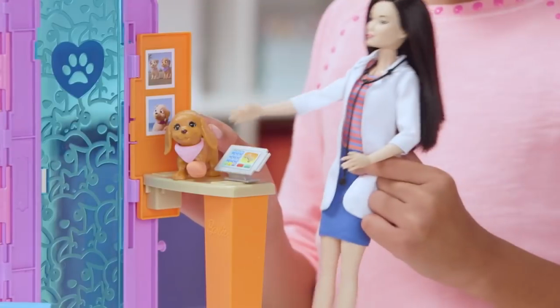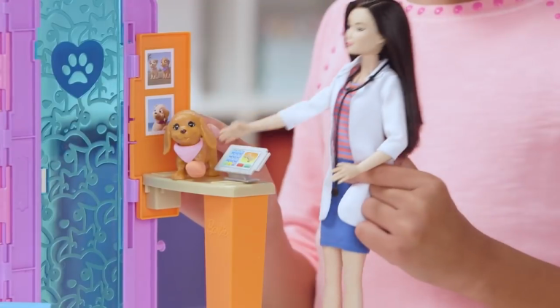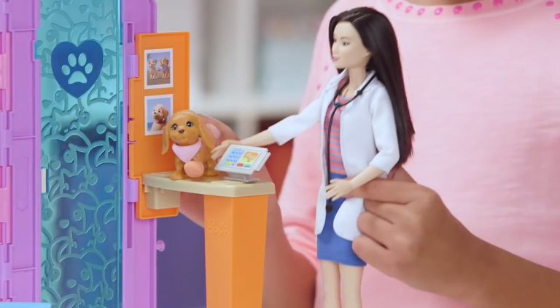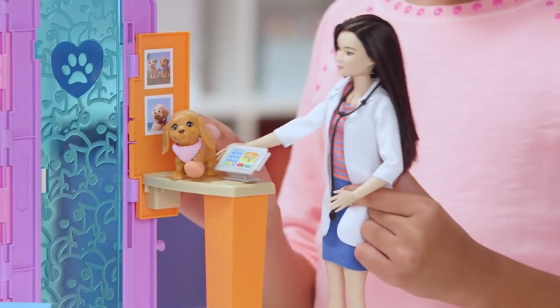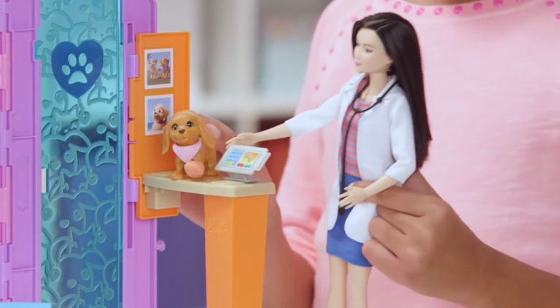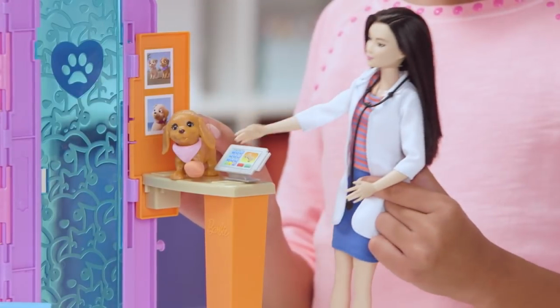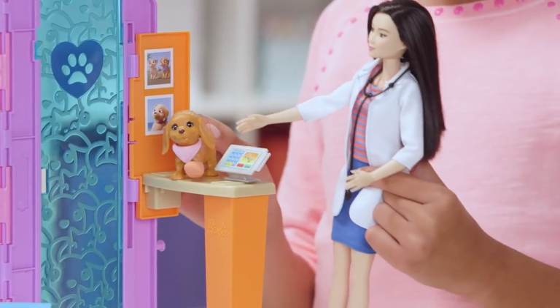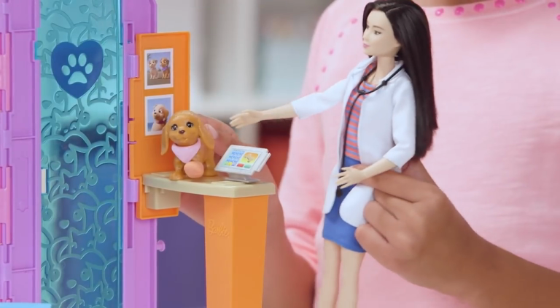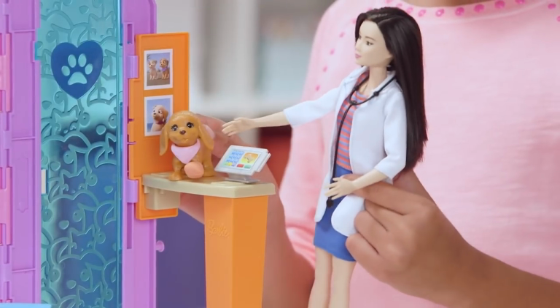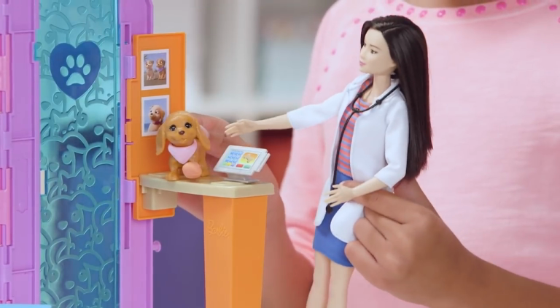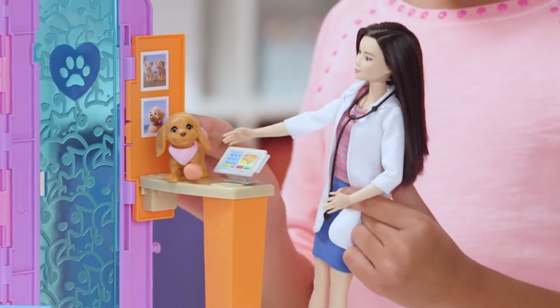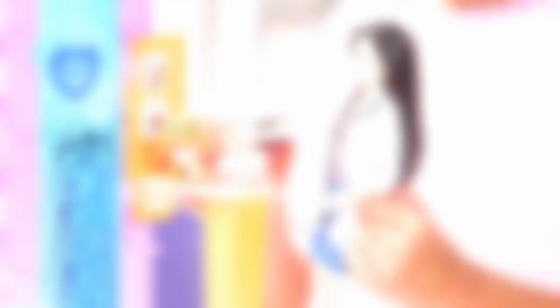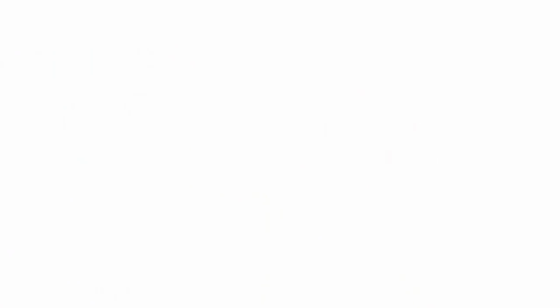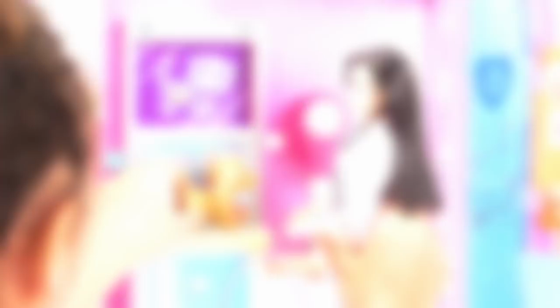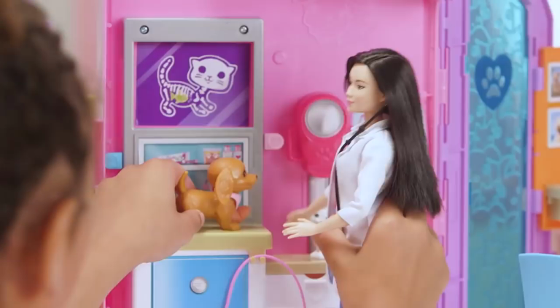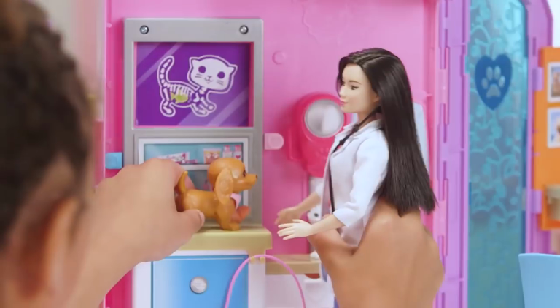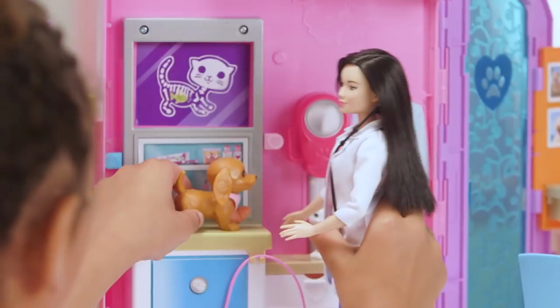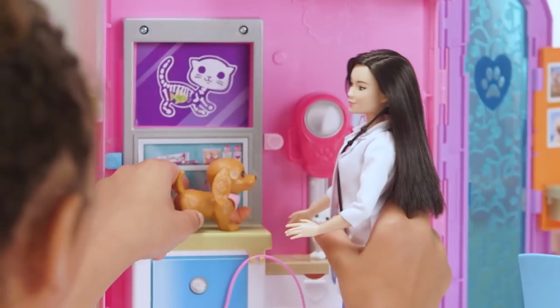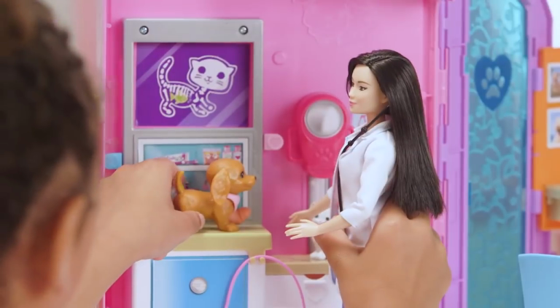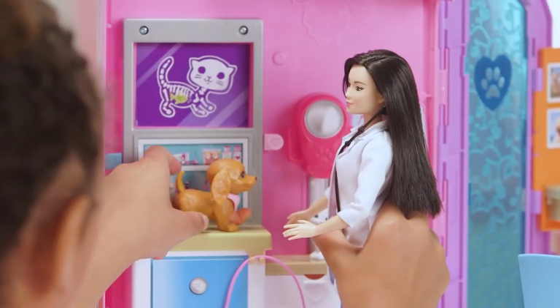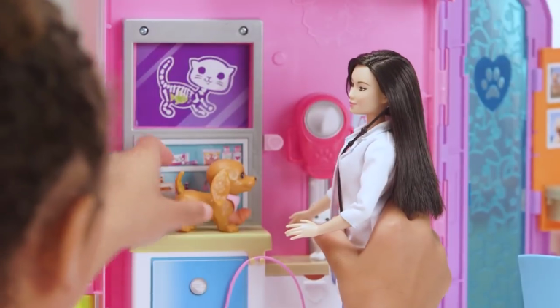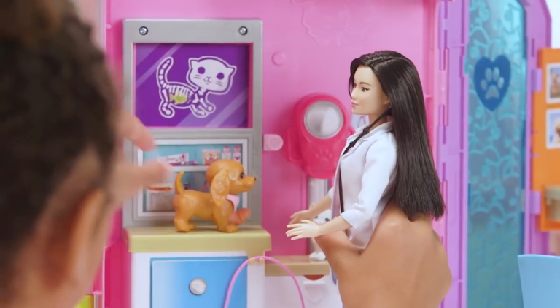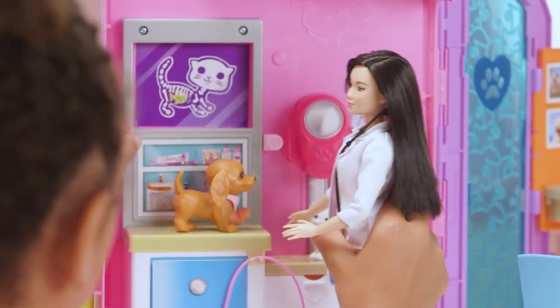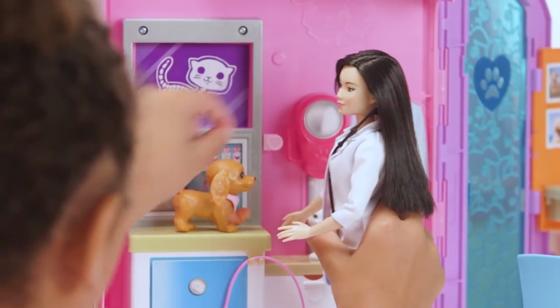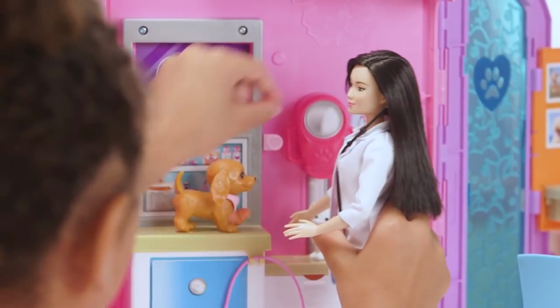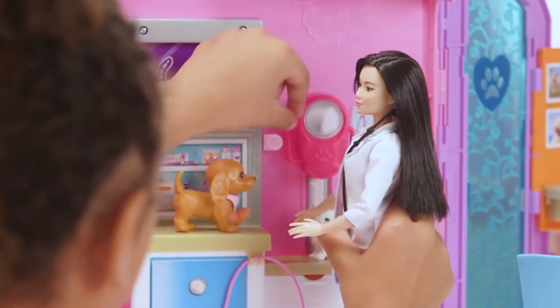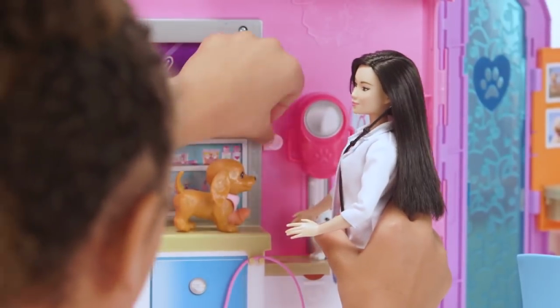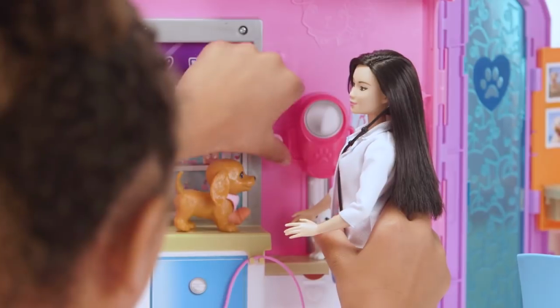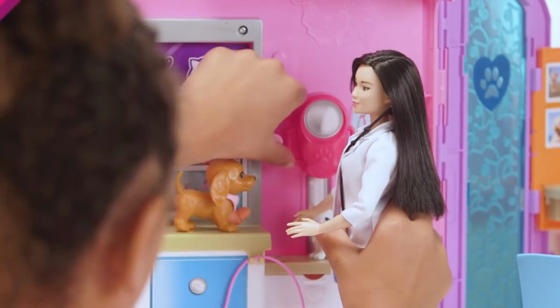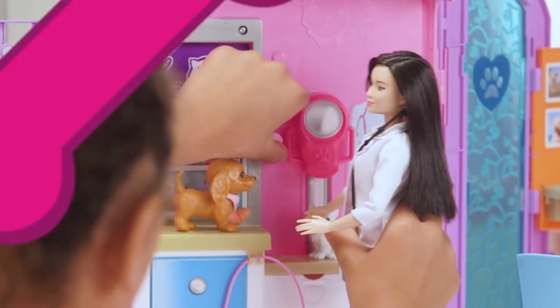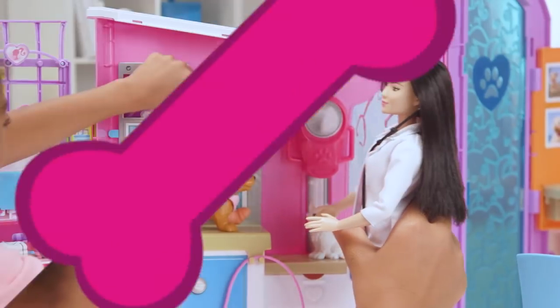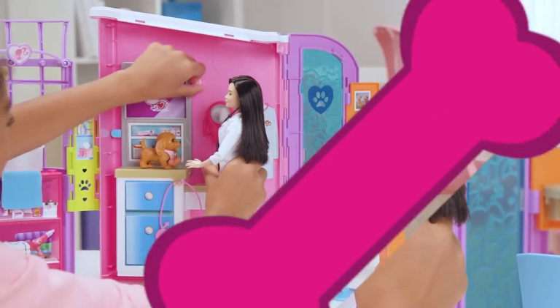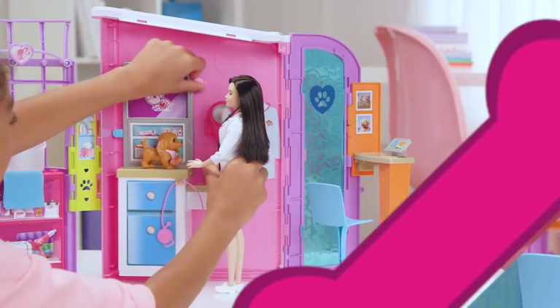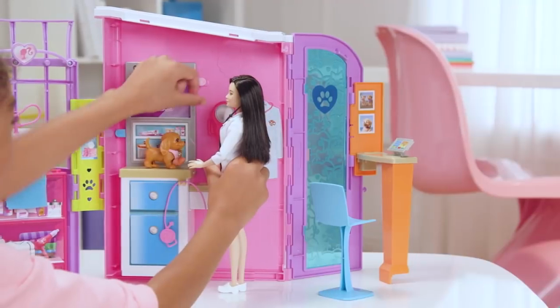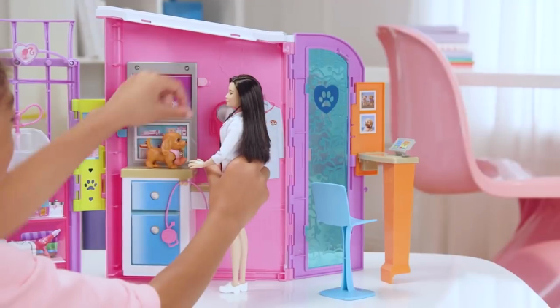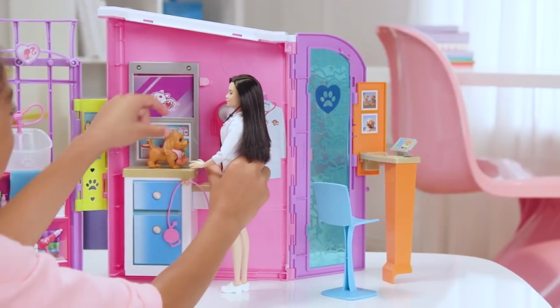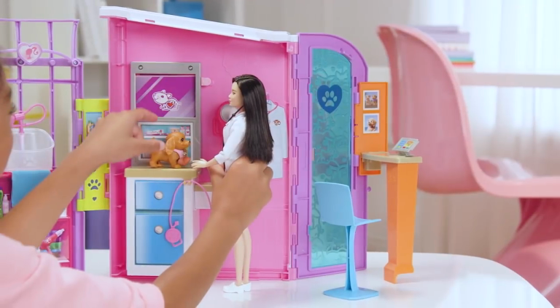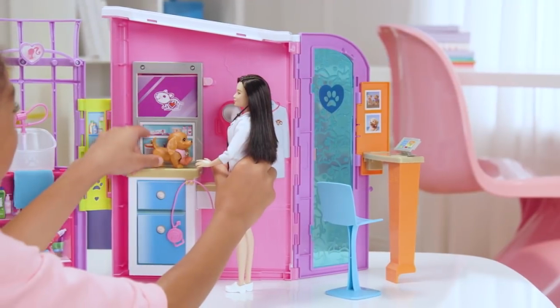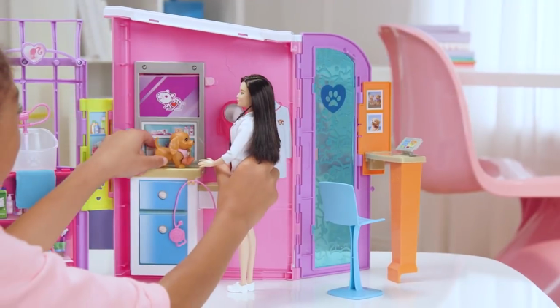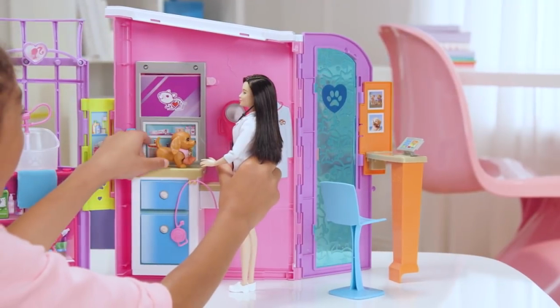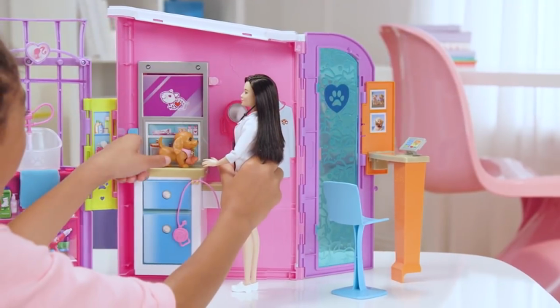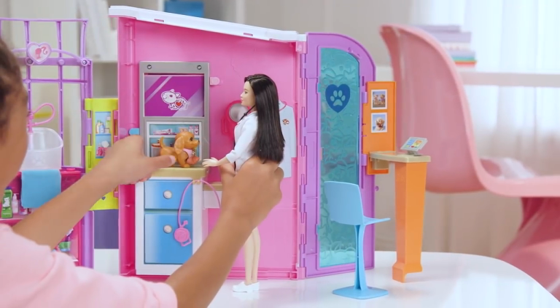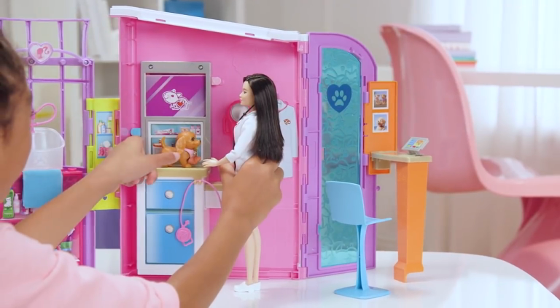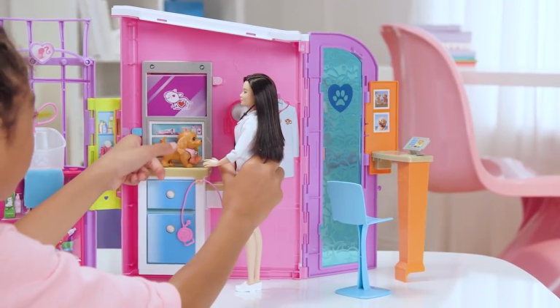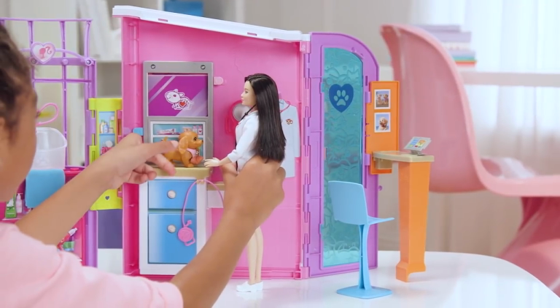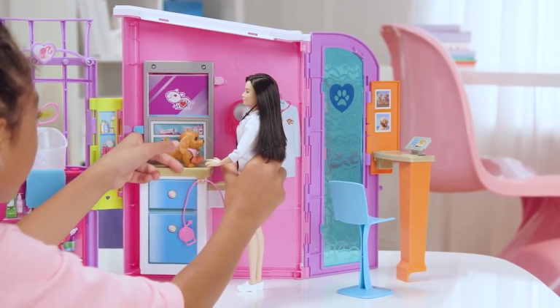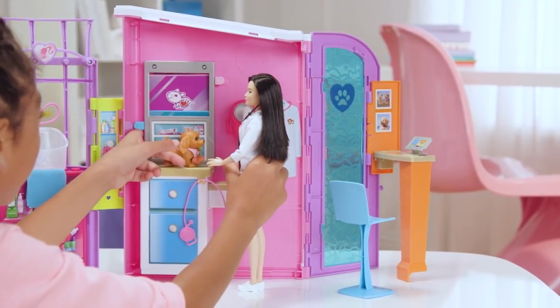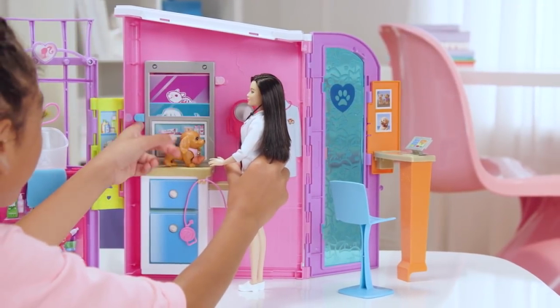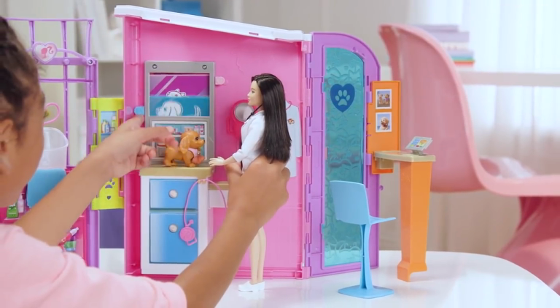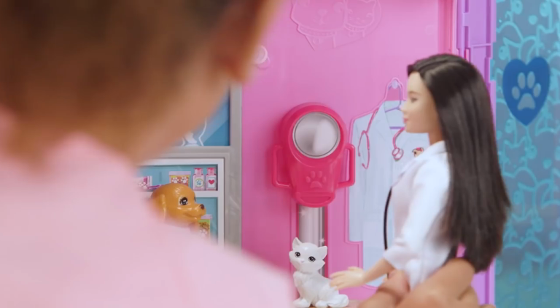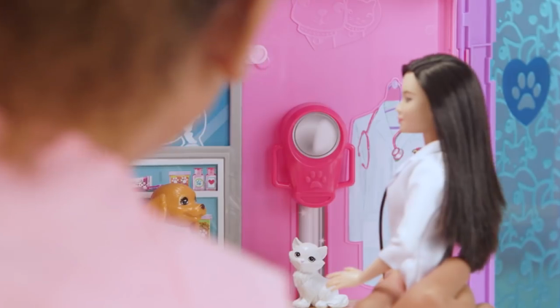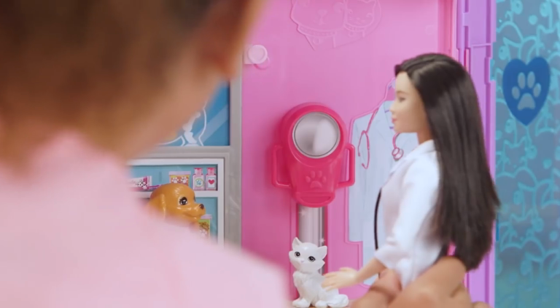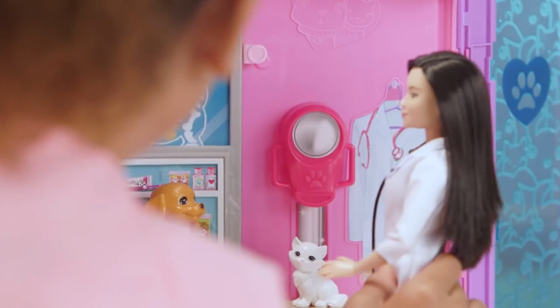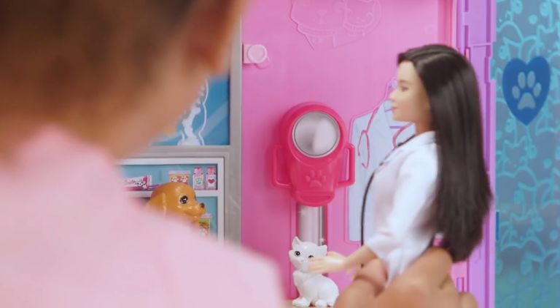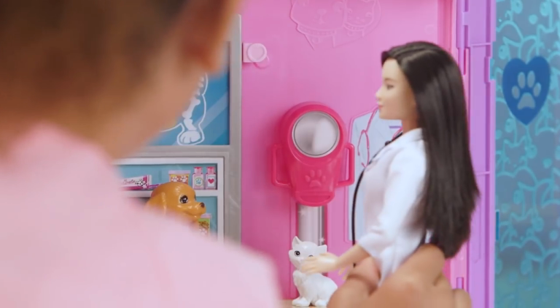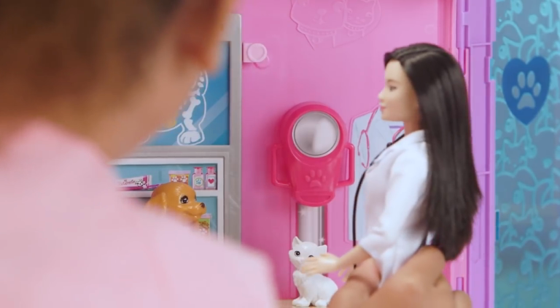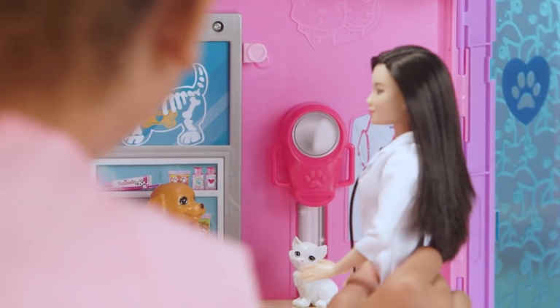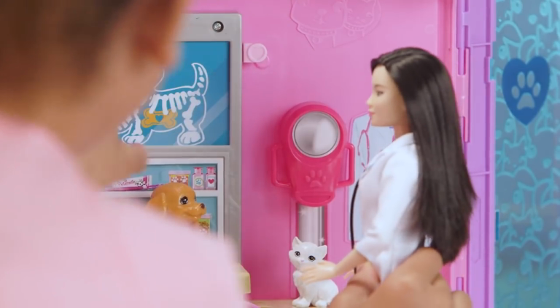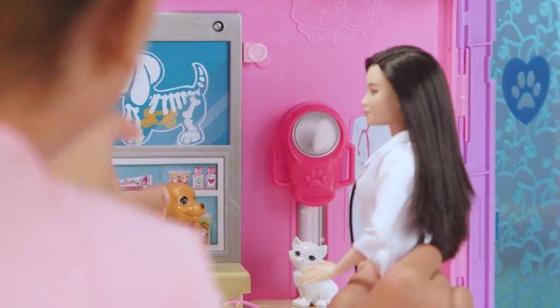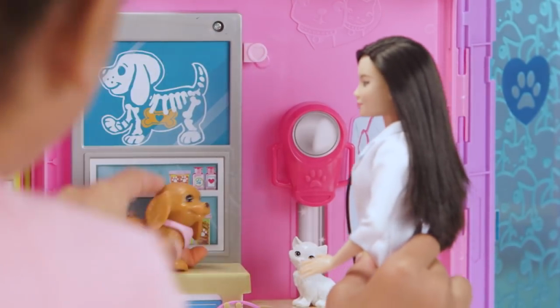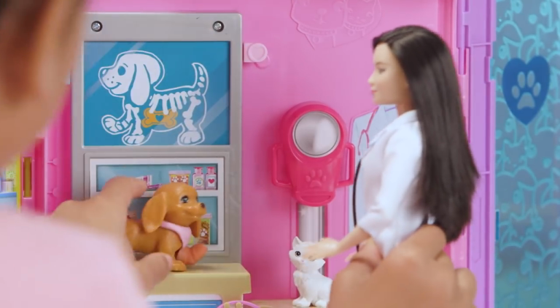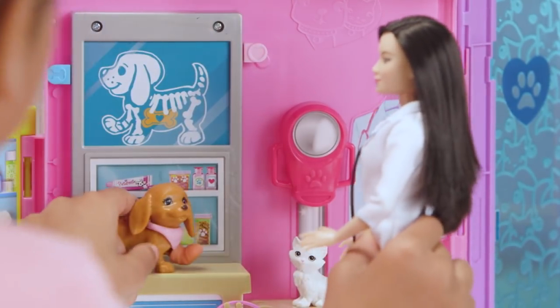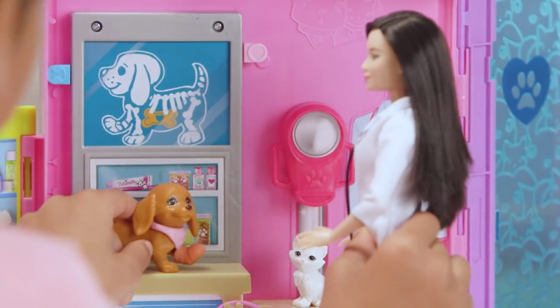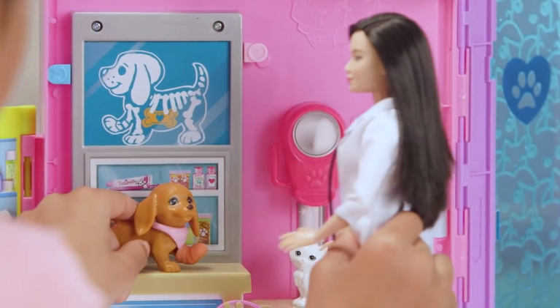Aw, poor puppy. Time to get an x-ray. You're not a hamster. Dr. Ava to the rescue.